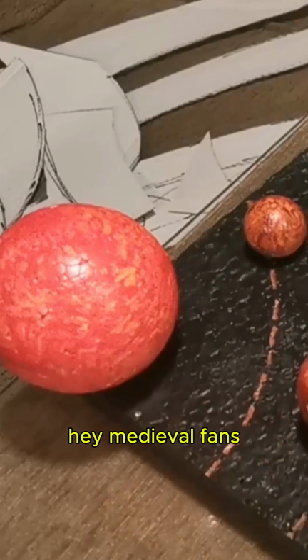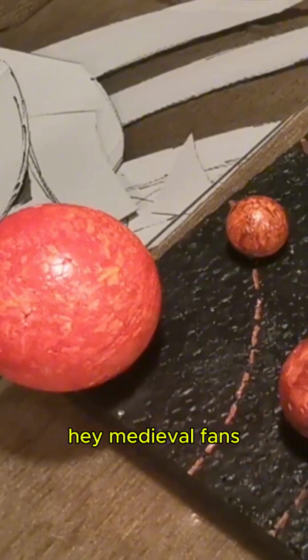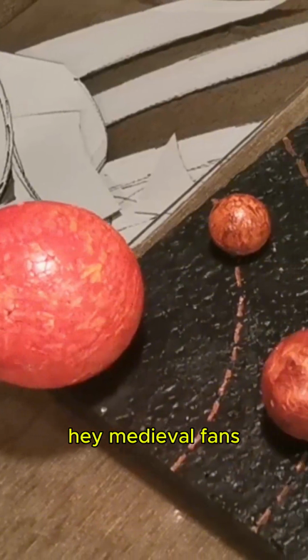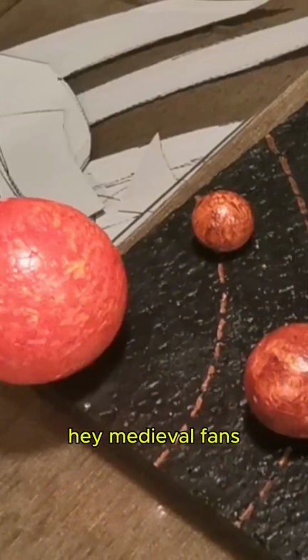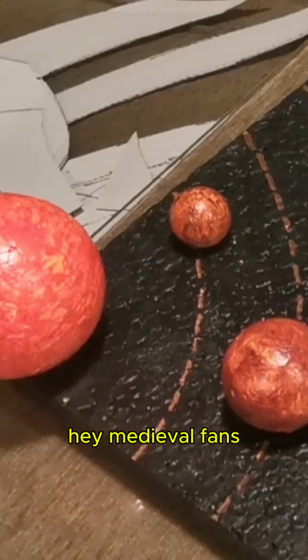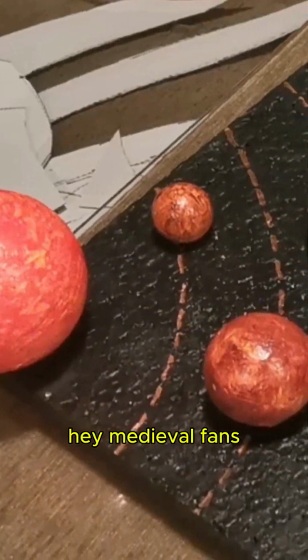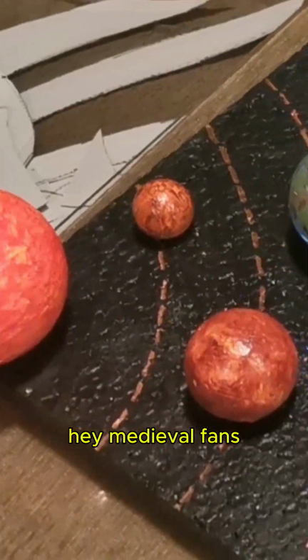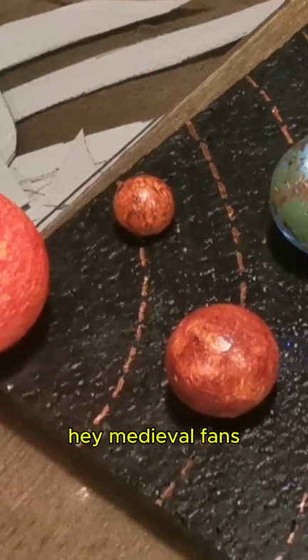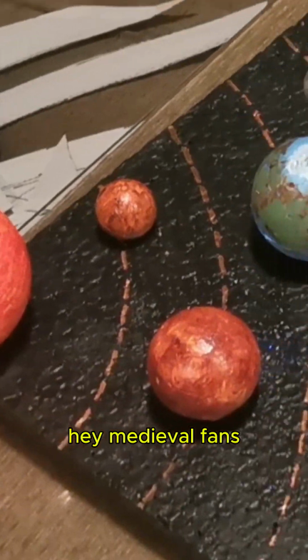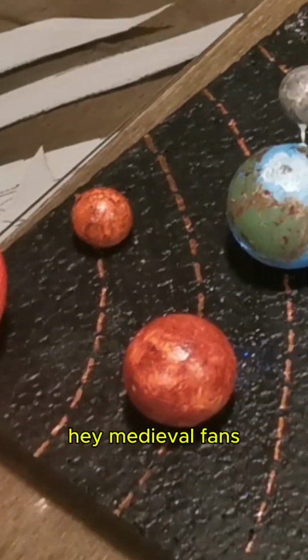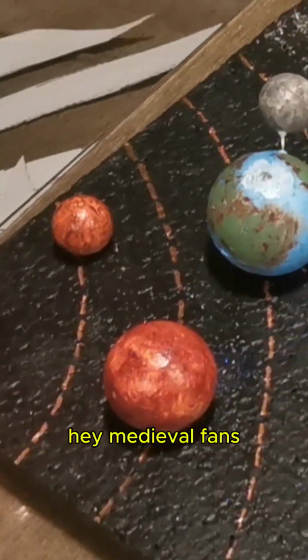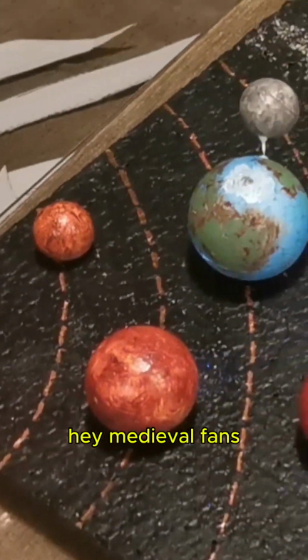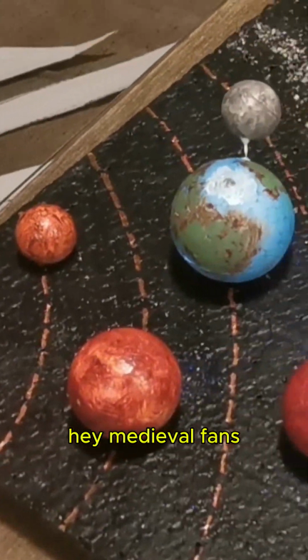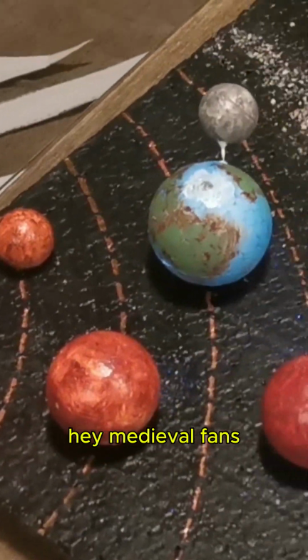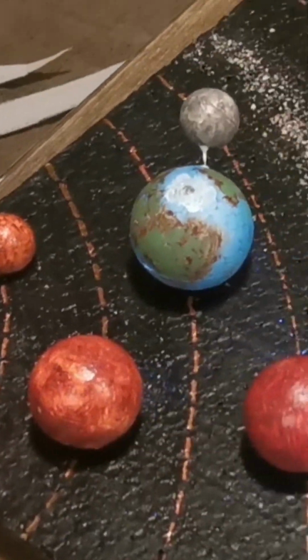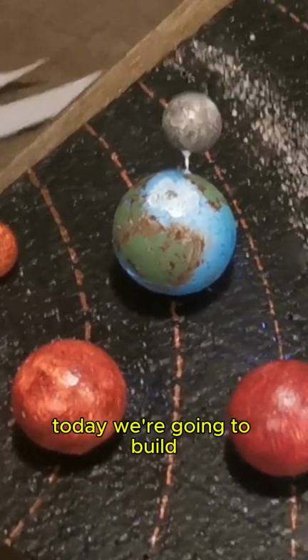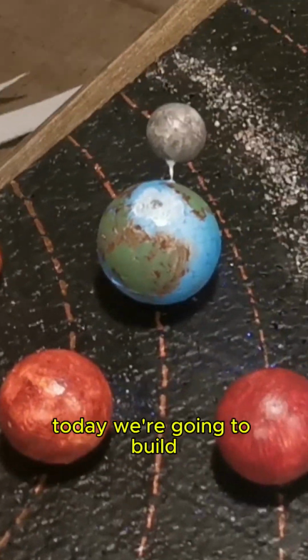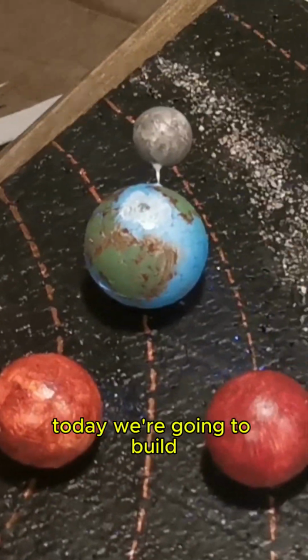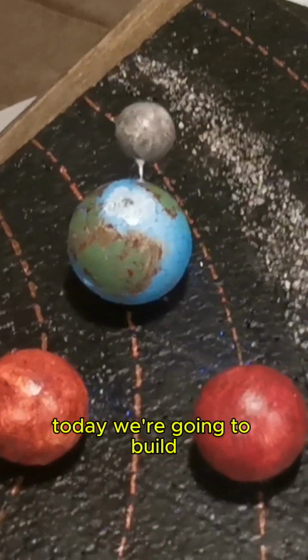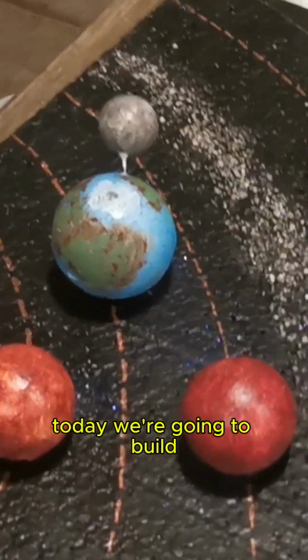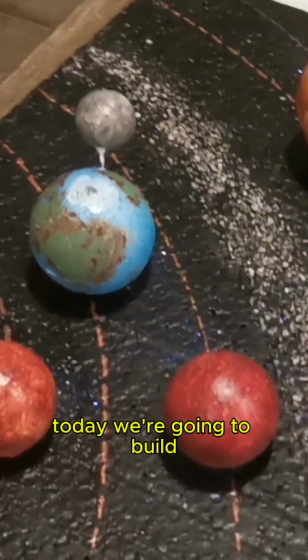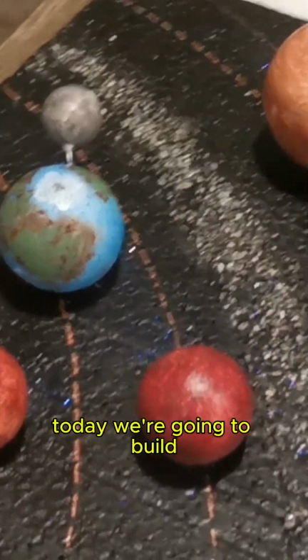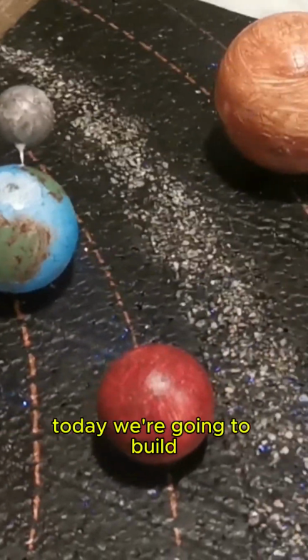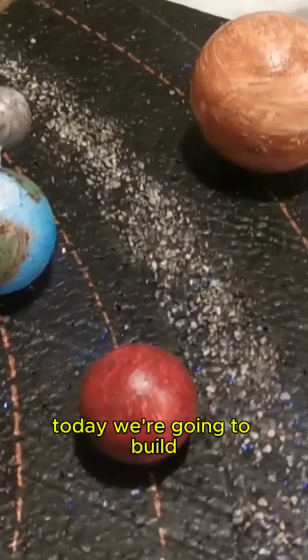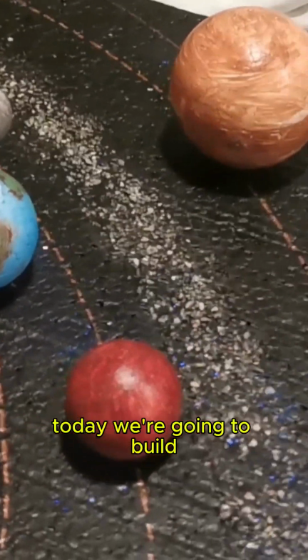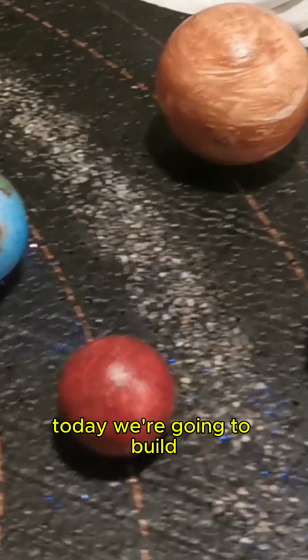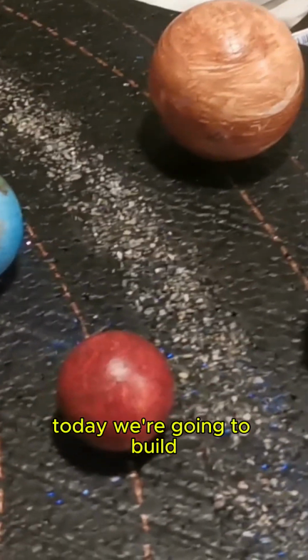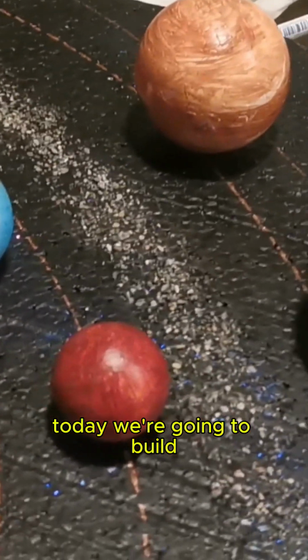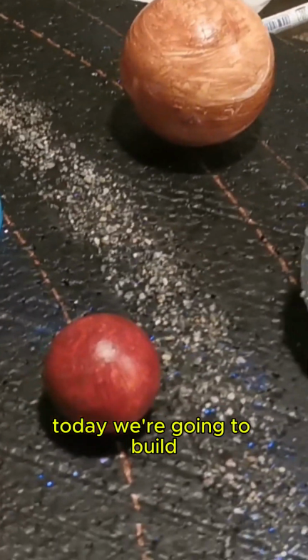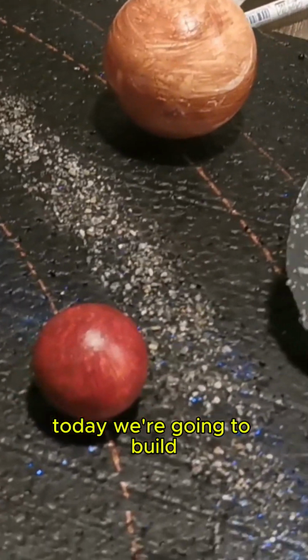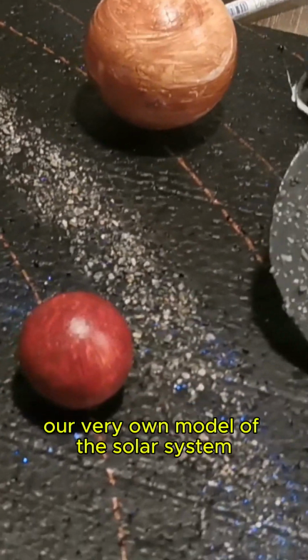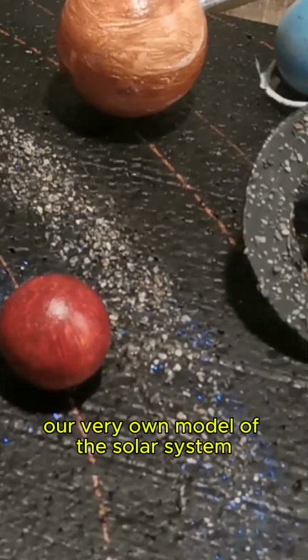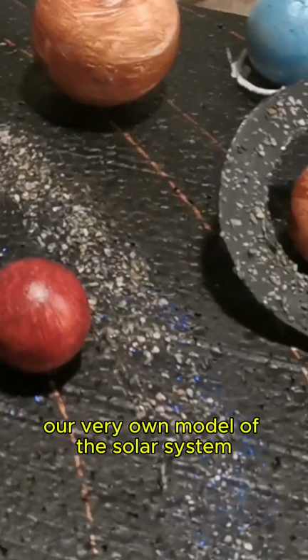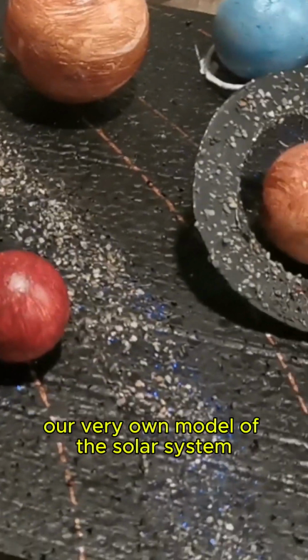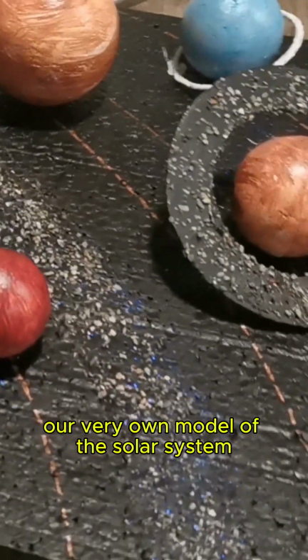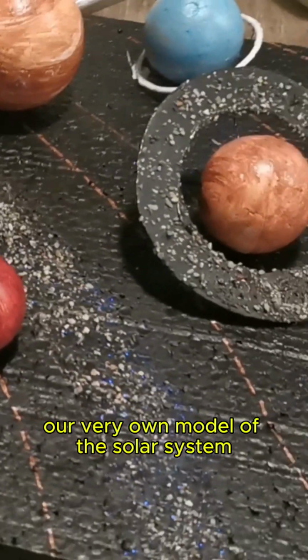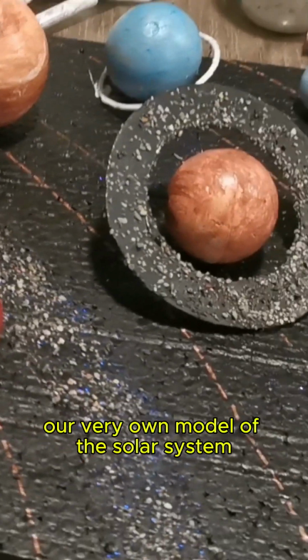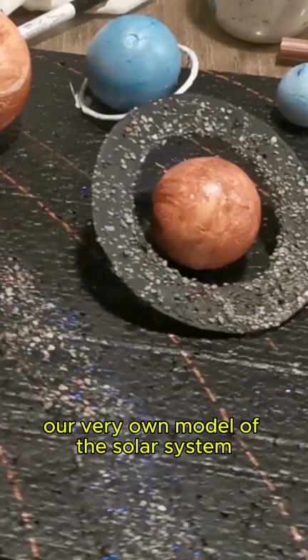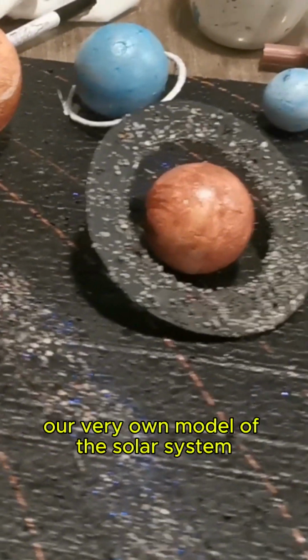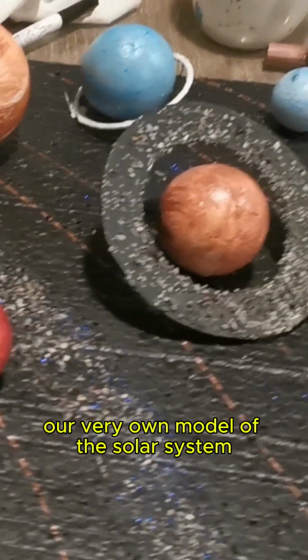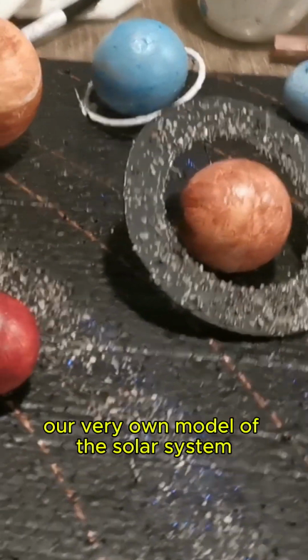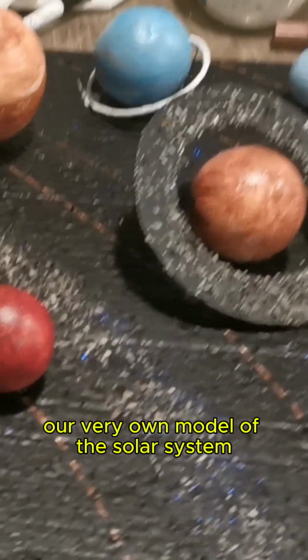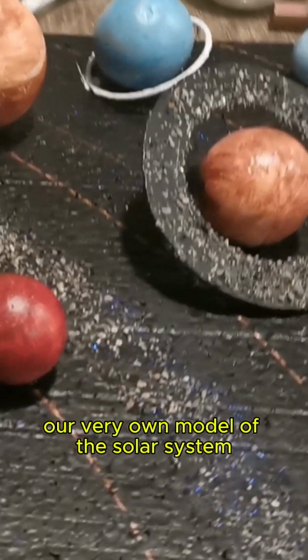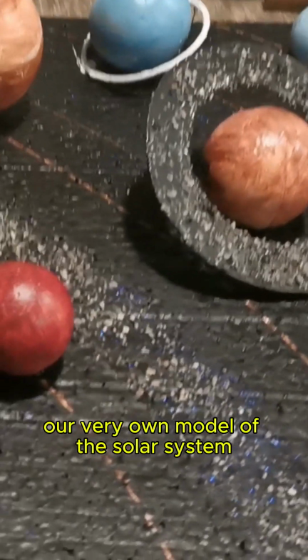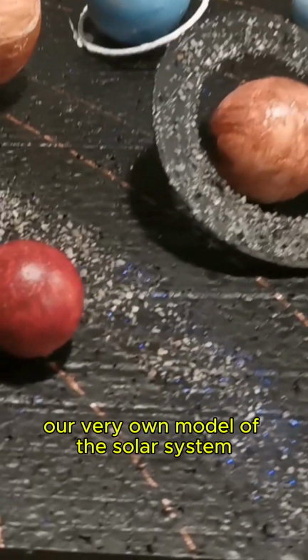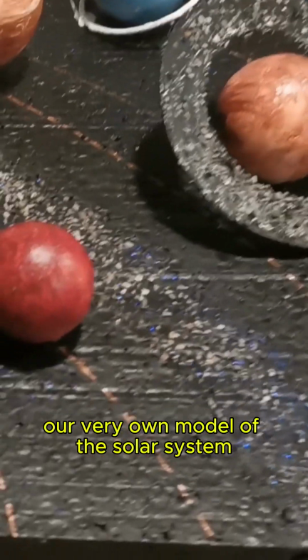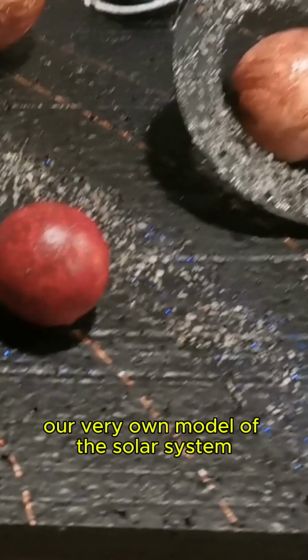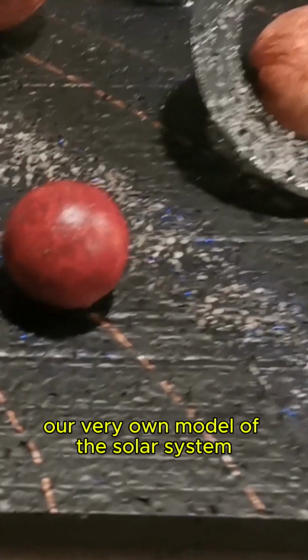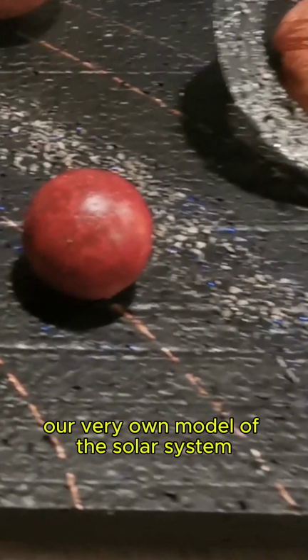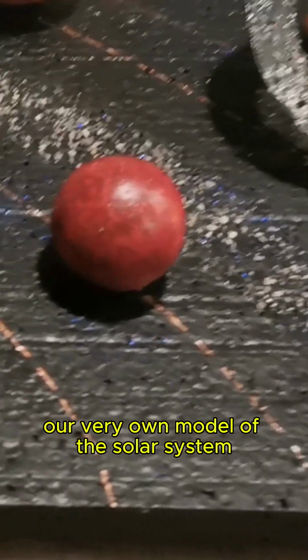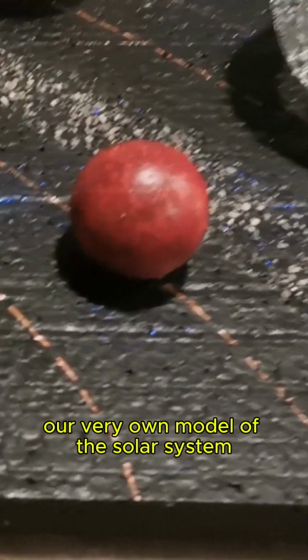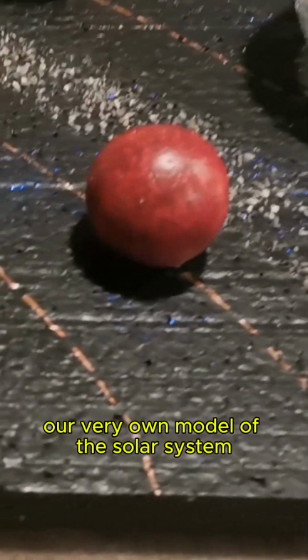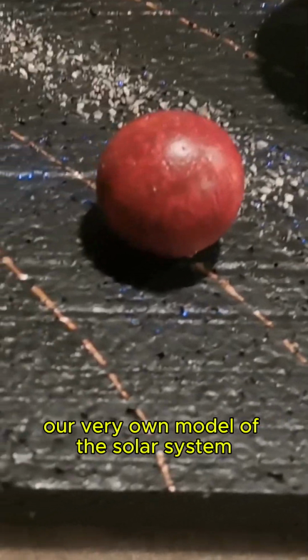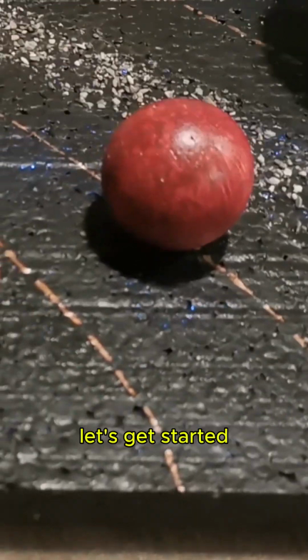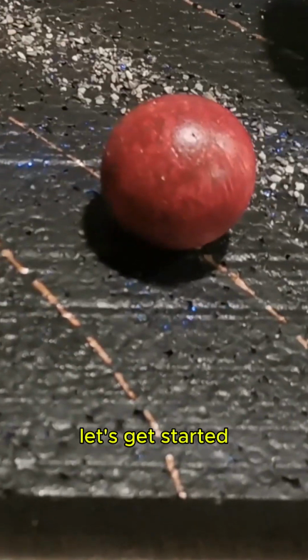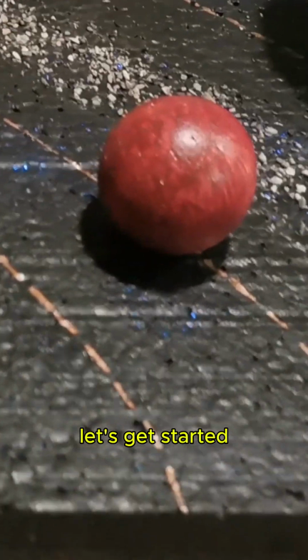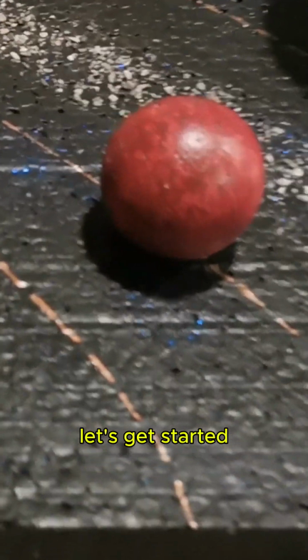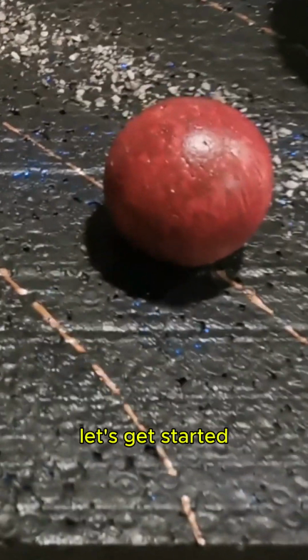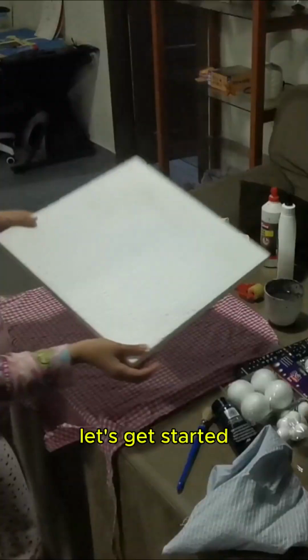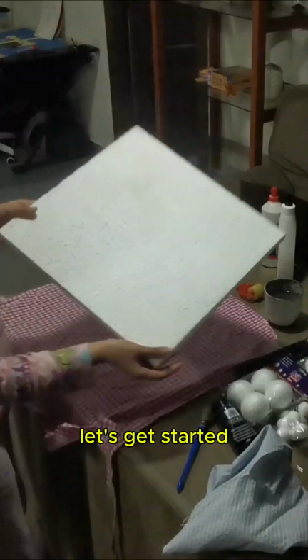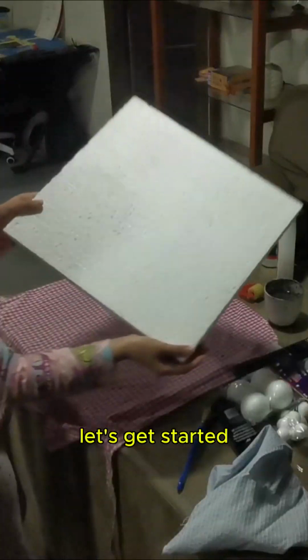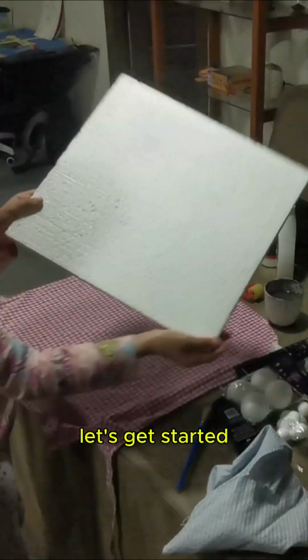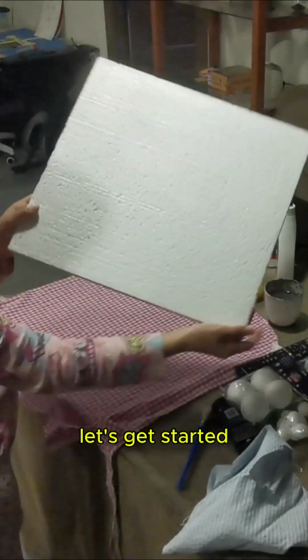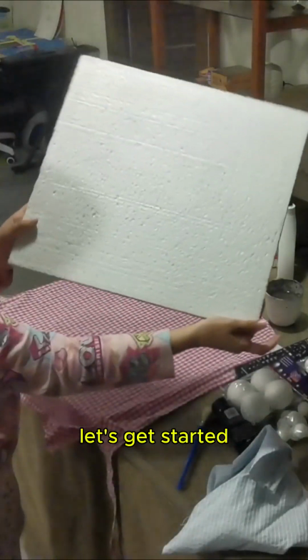Hey medieval fans! Today, we're going to build our very own model of the solar system. Let's get started.